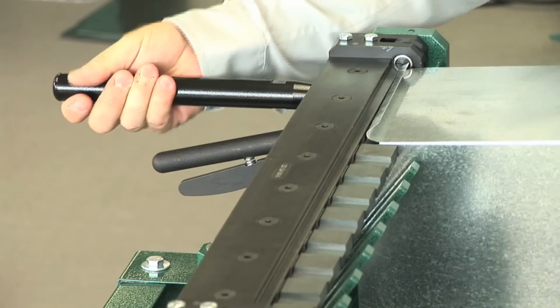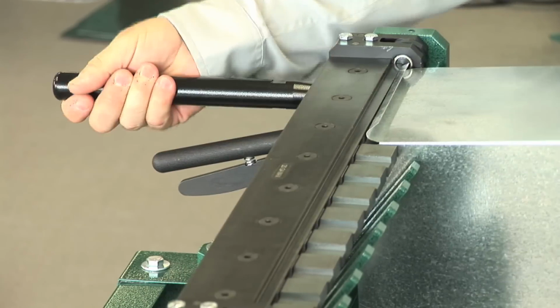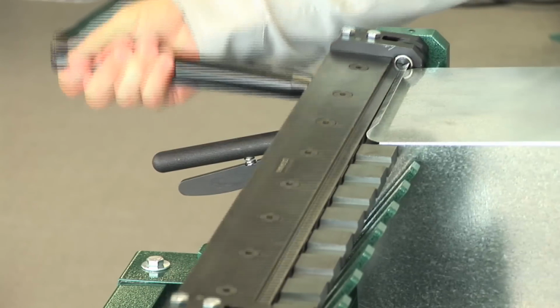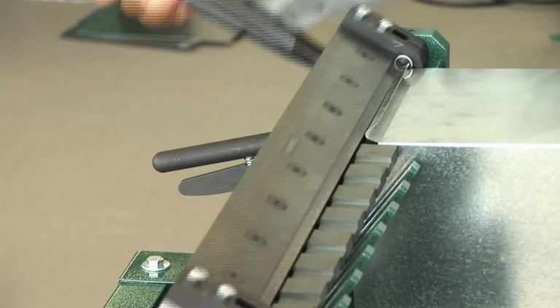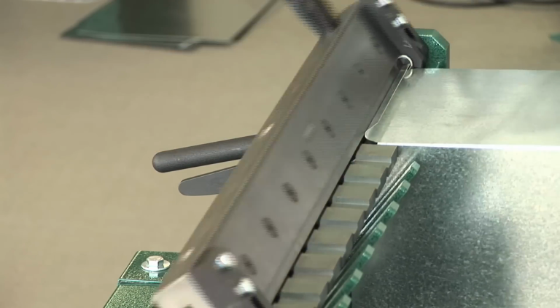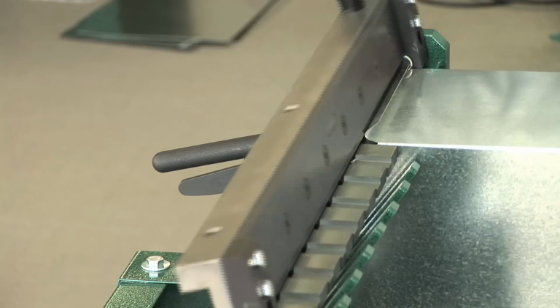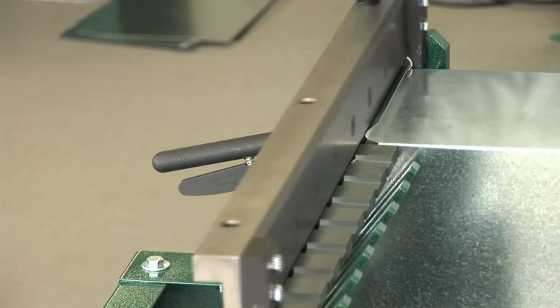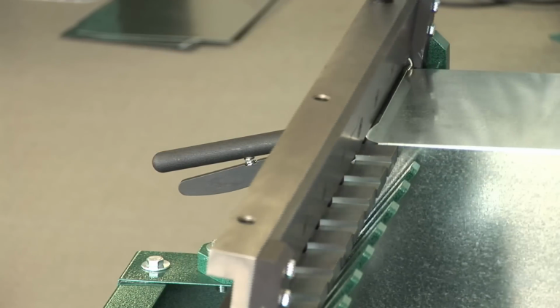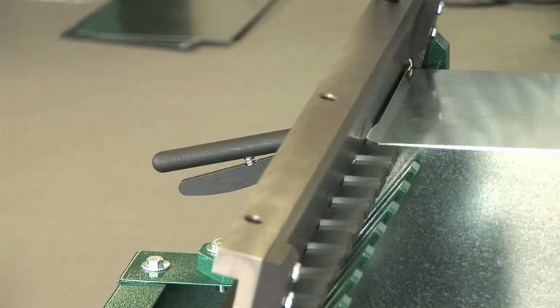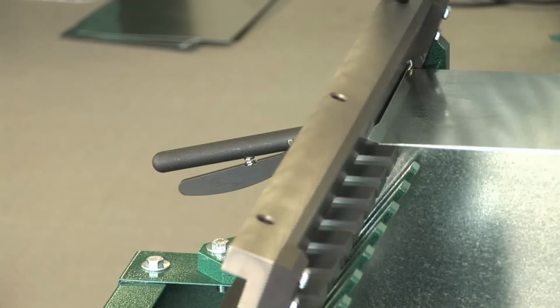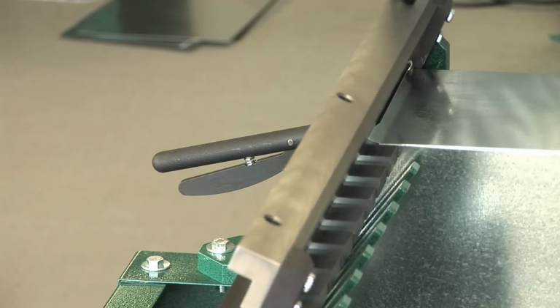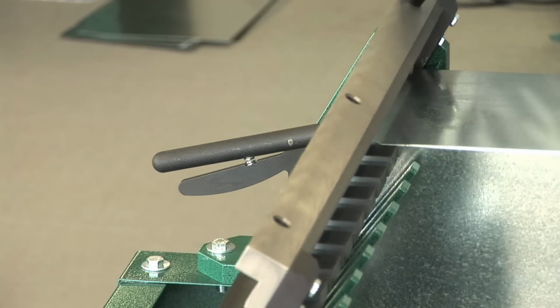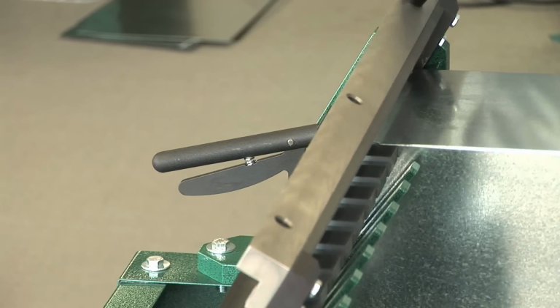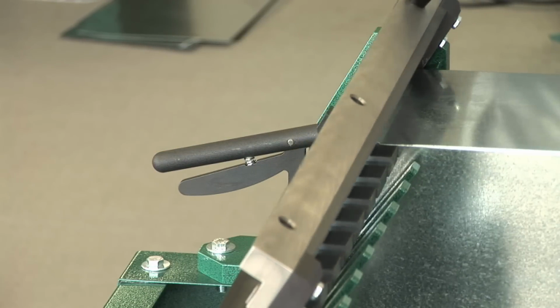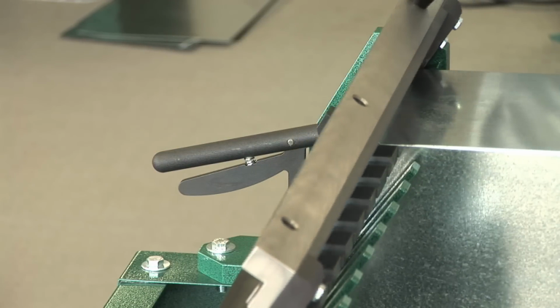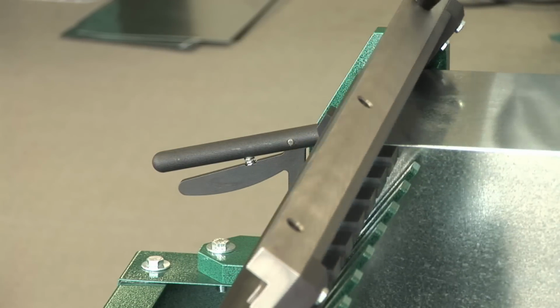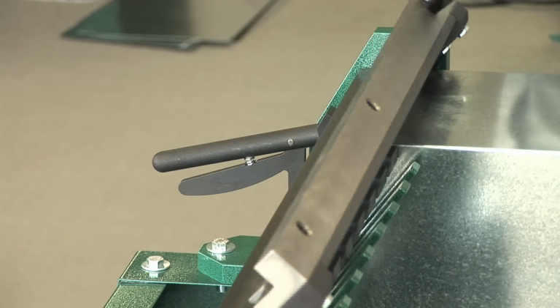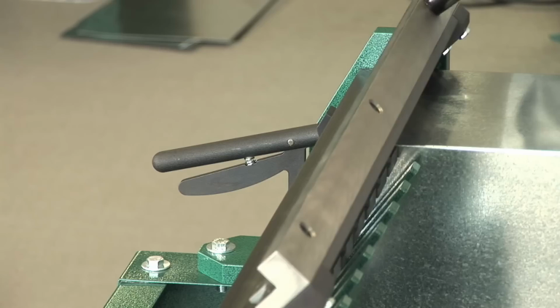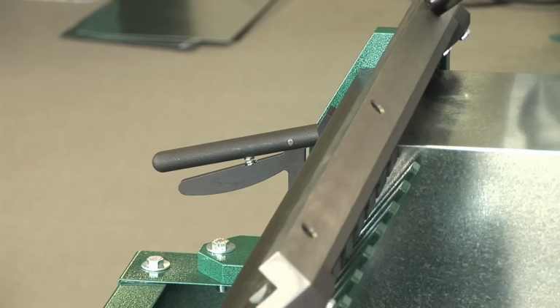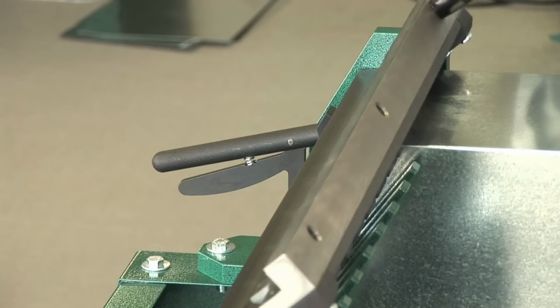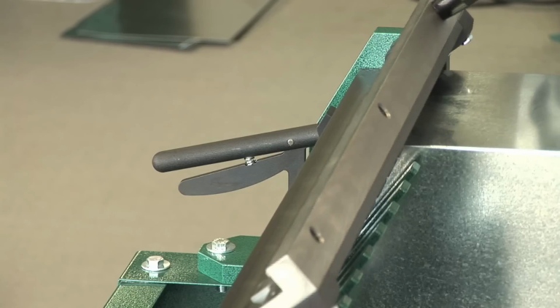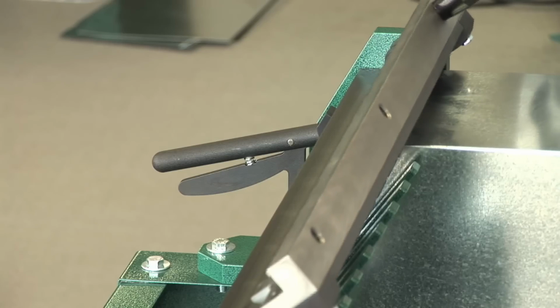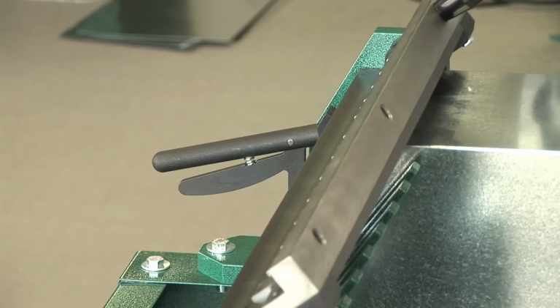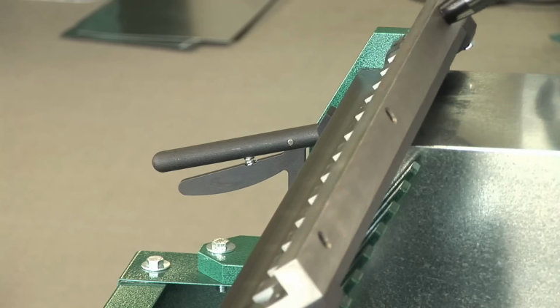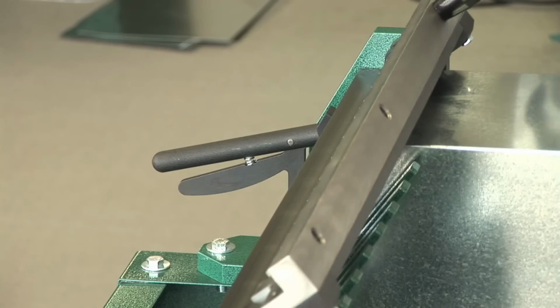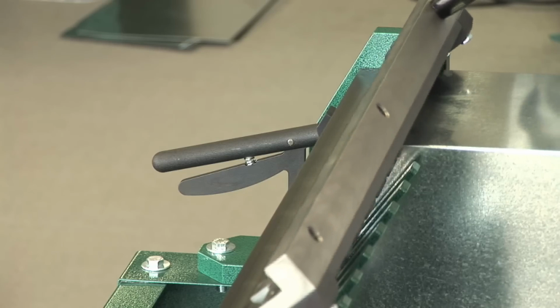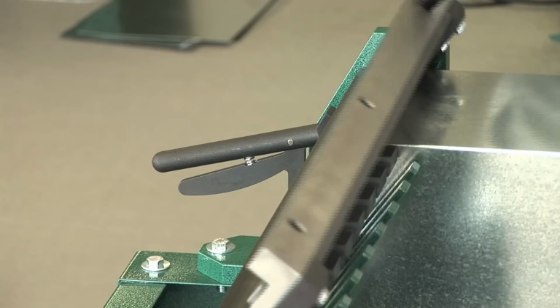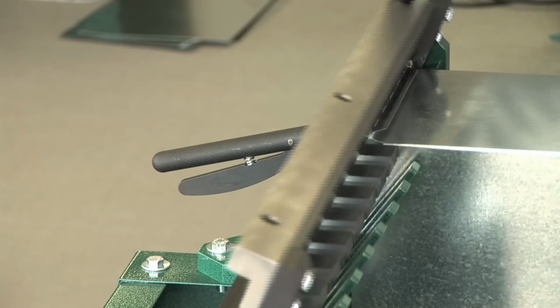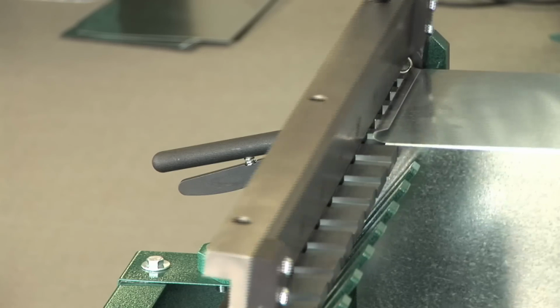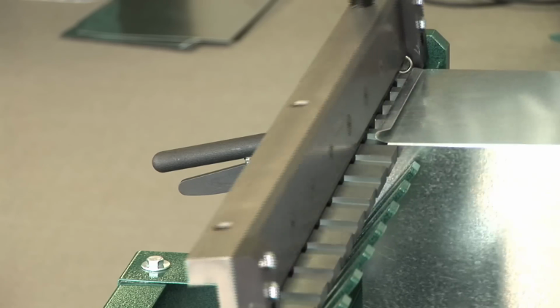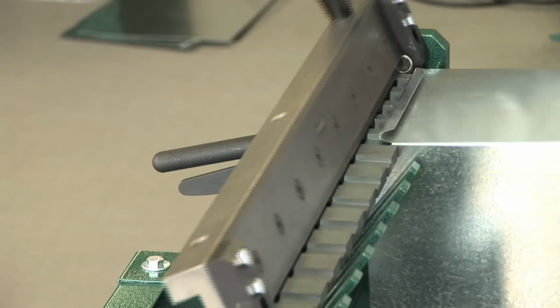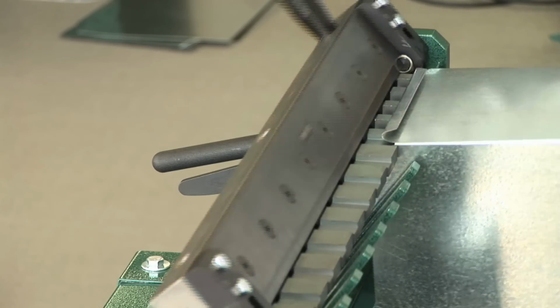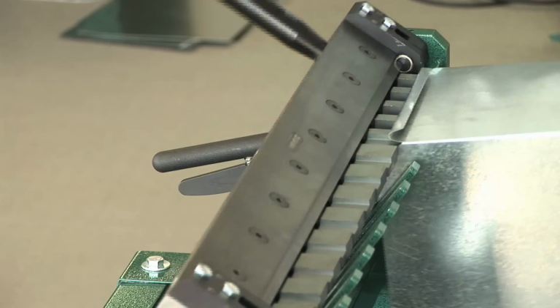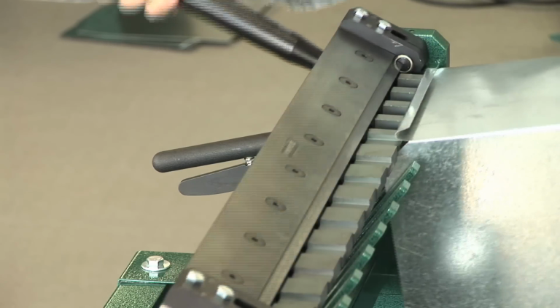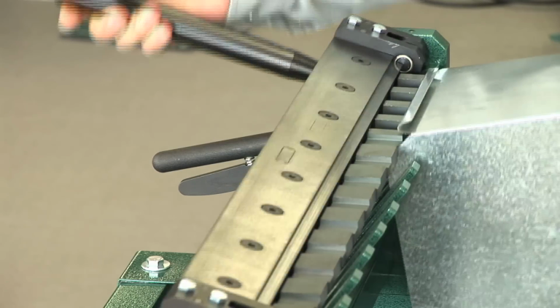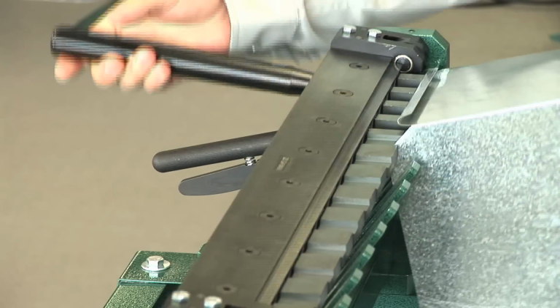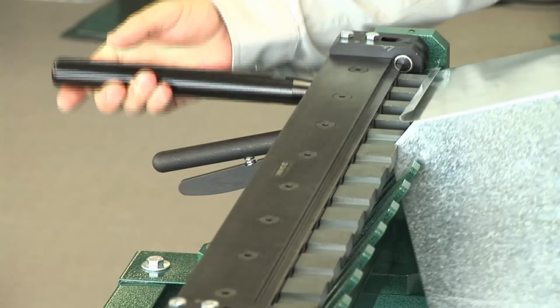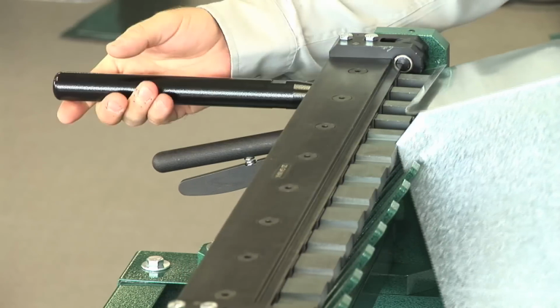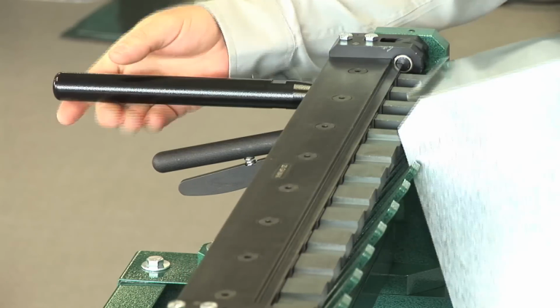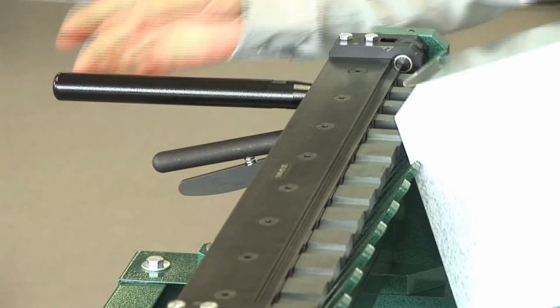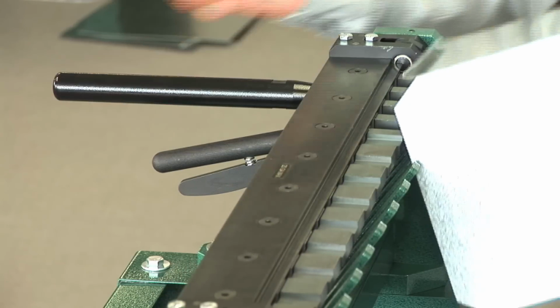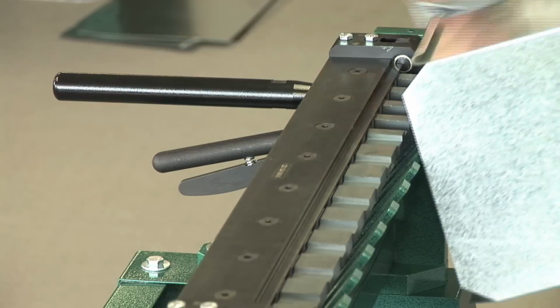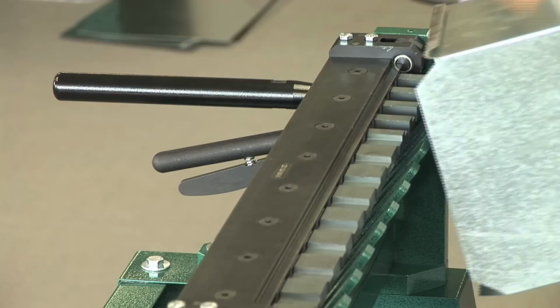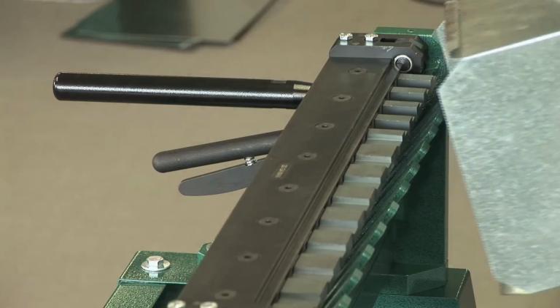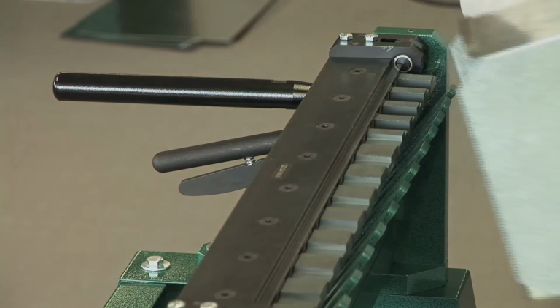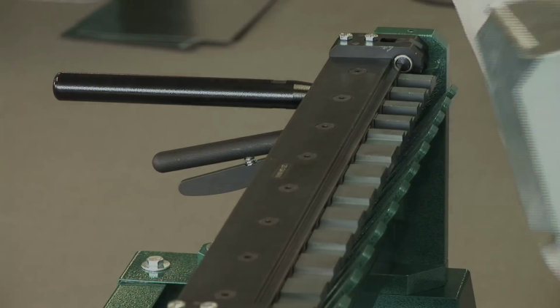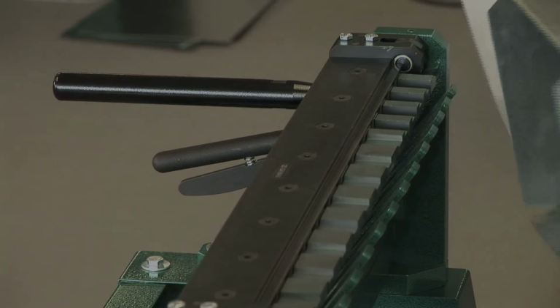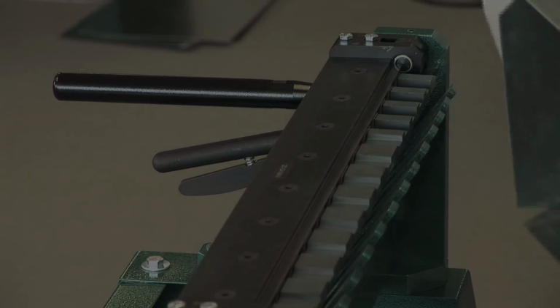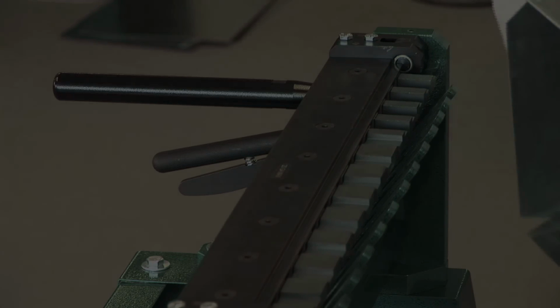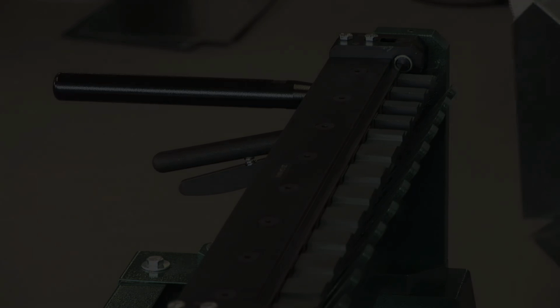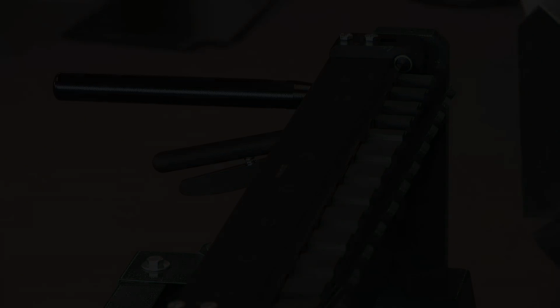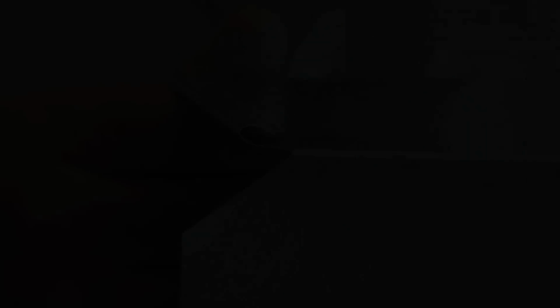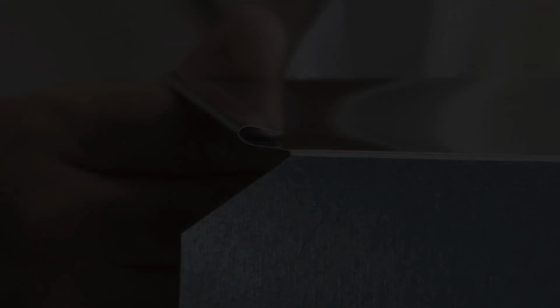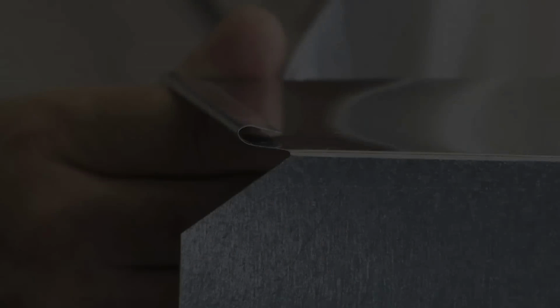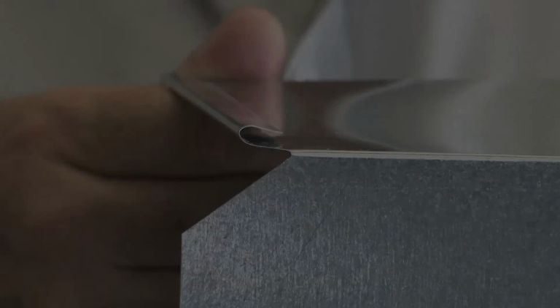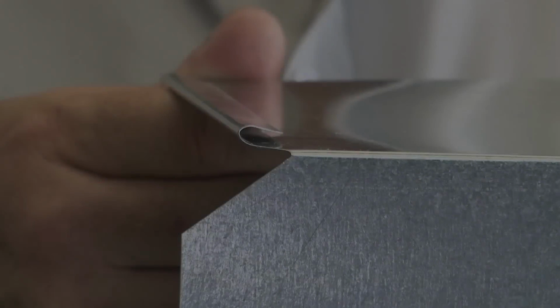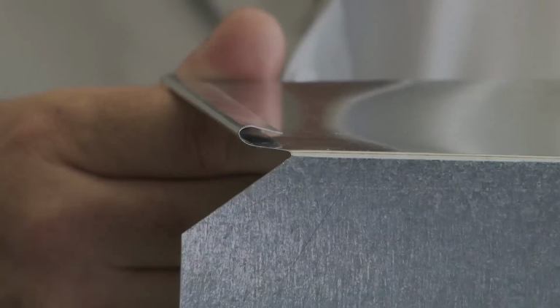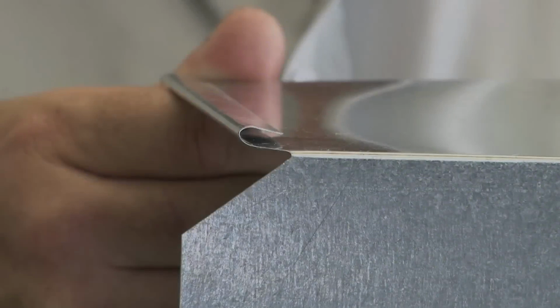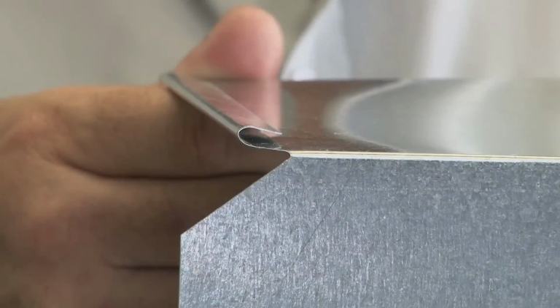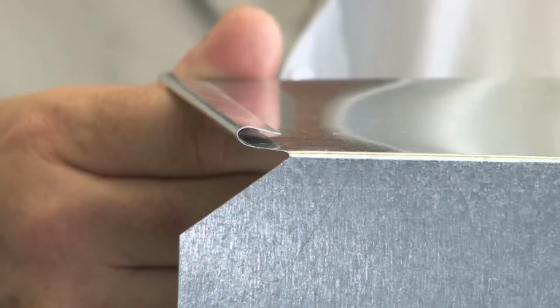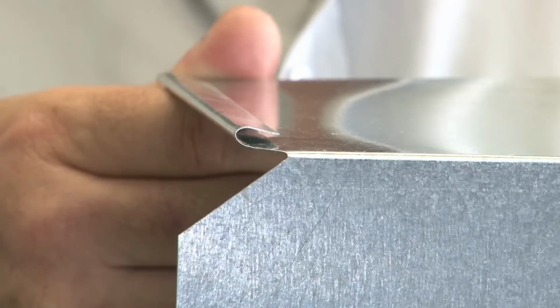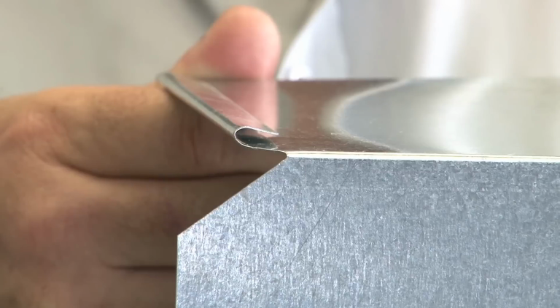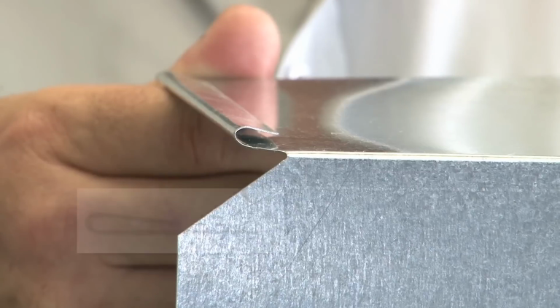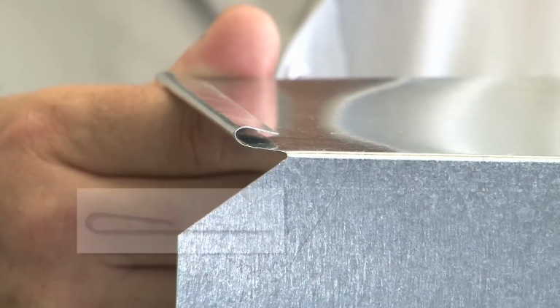Release material by slightly lifting both handles together. To complete the process, use the top leaf of the cleat bender to close the drive cleat edge to desired profile width.